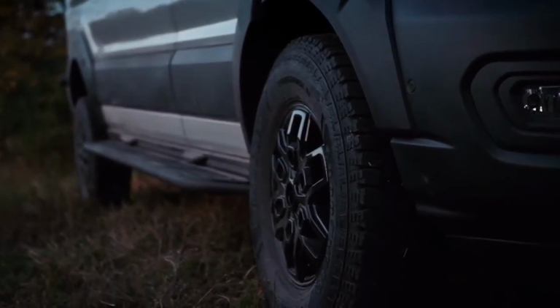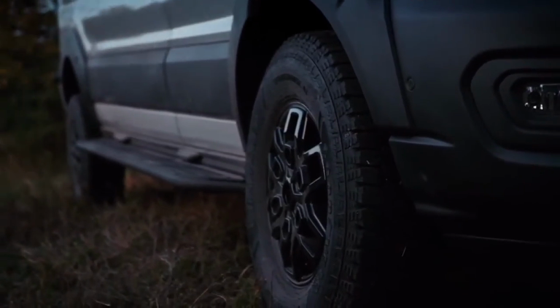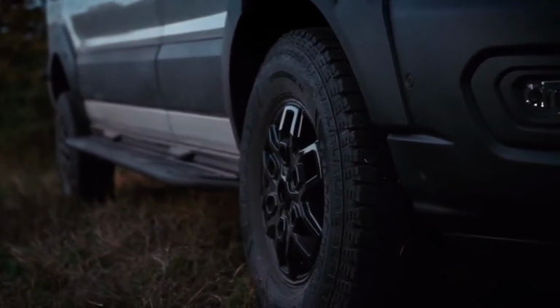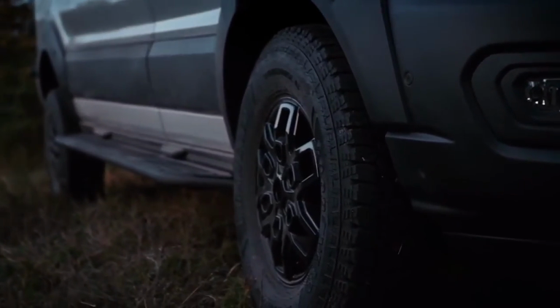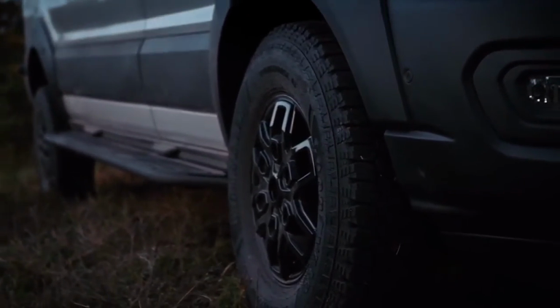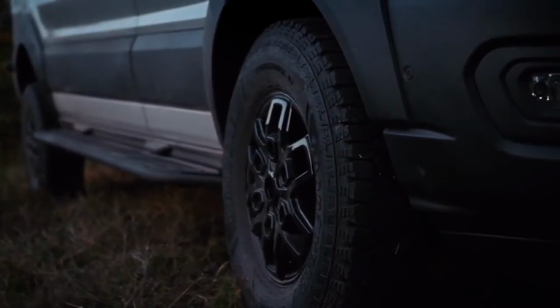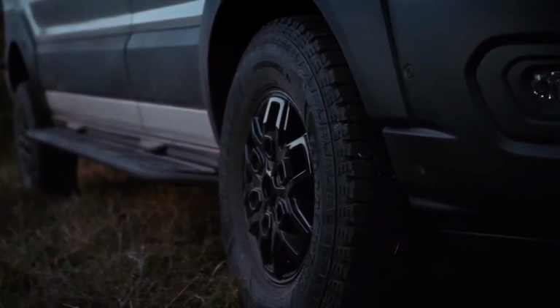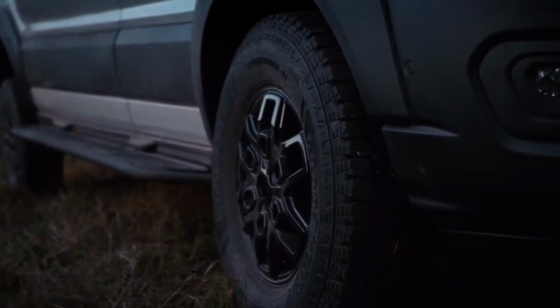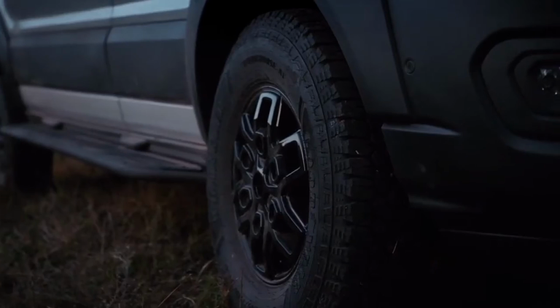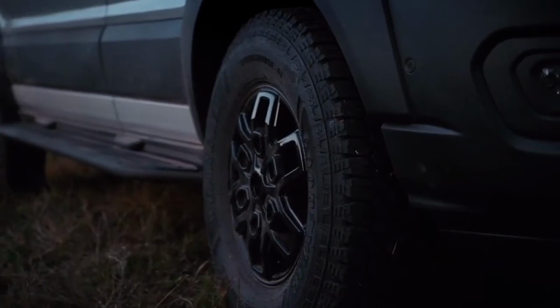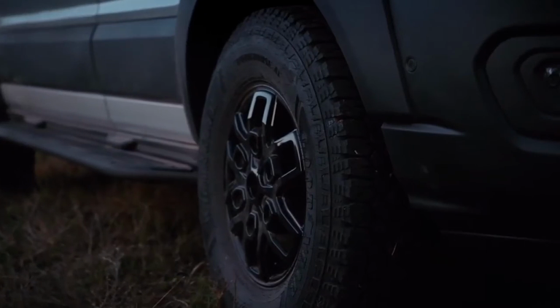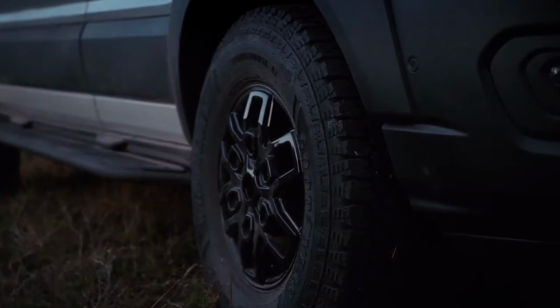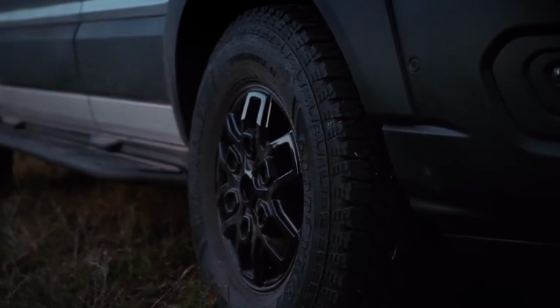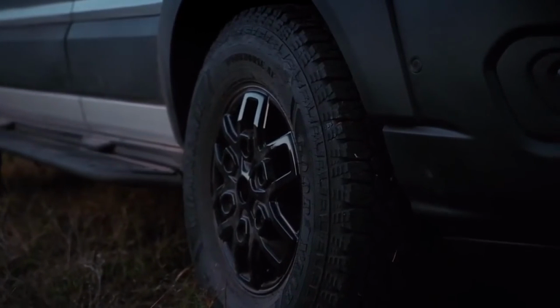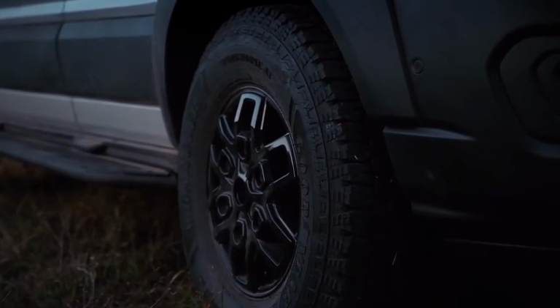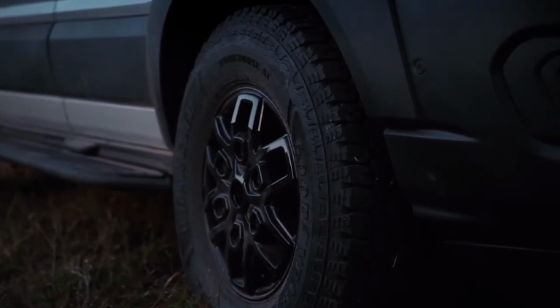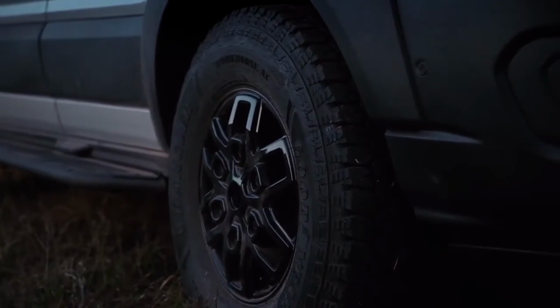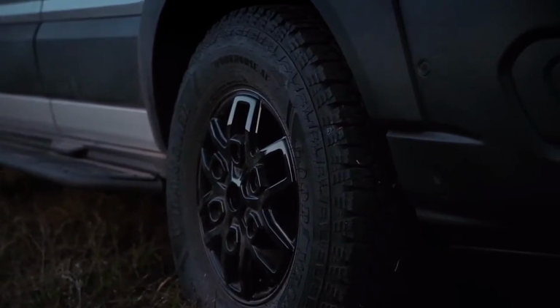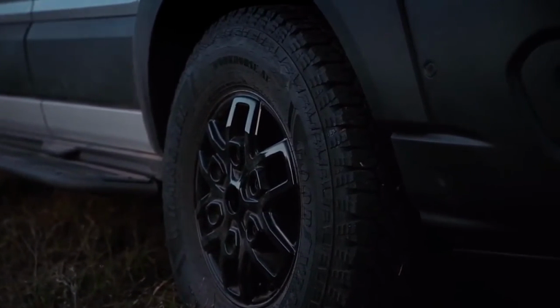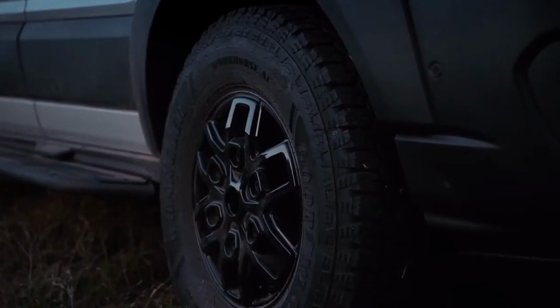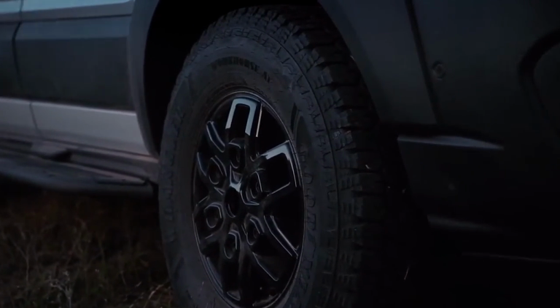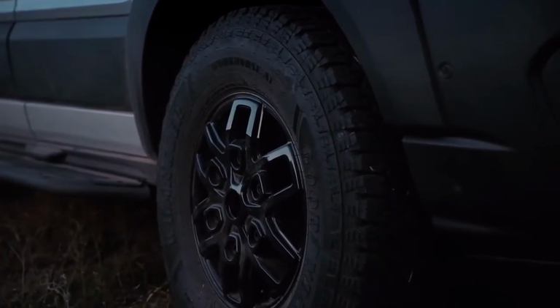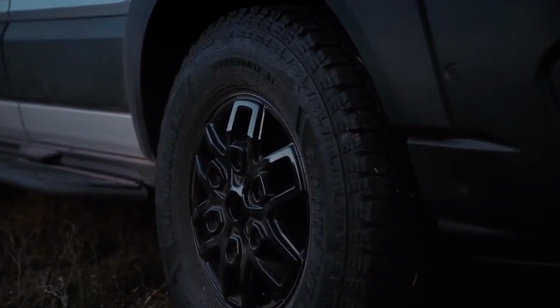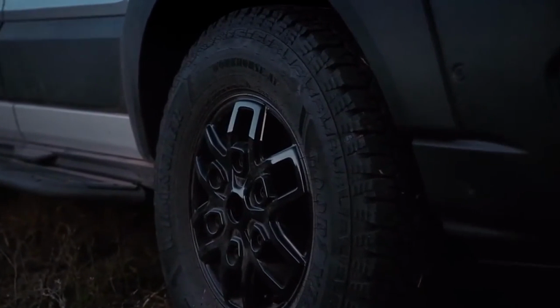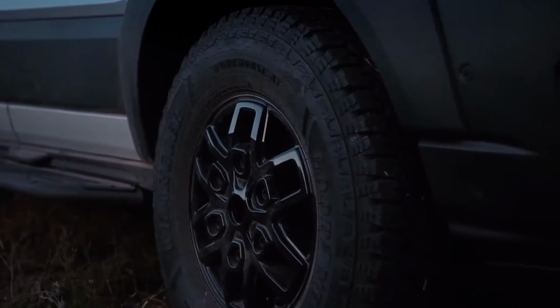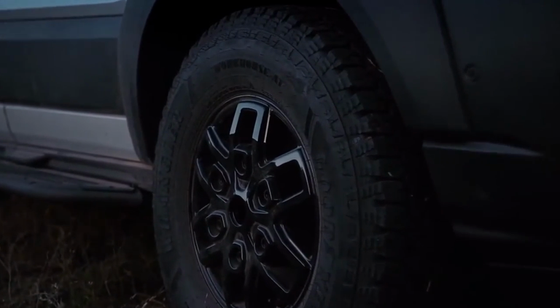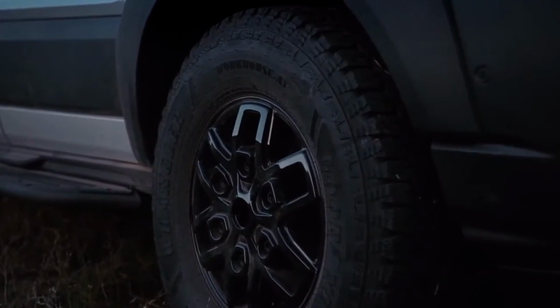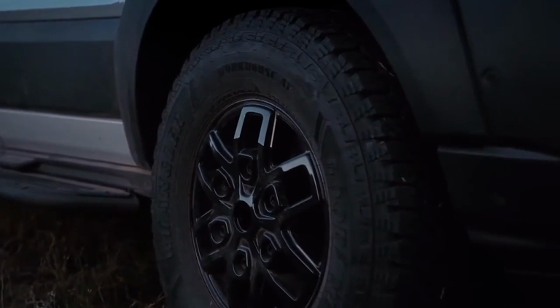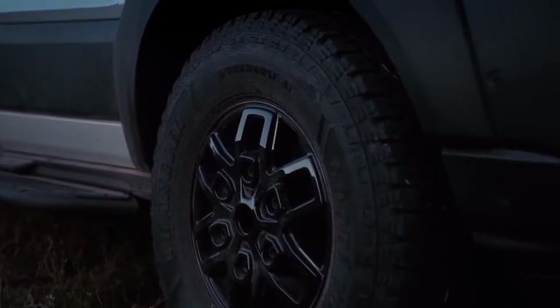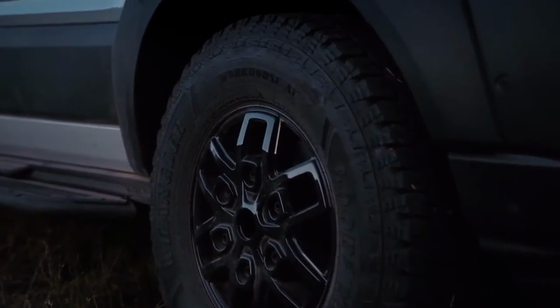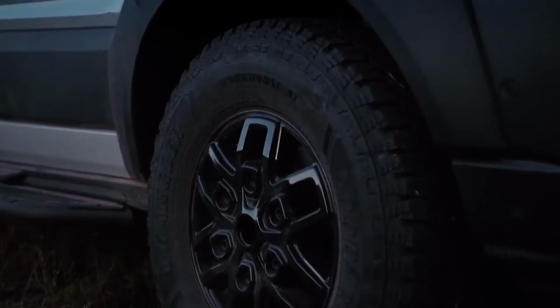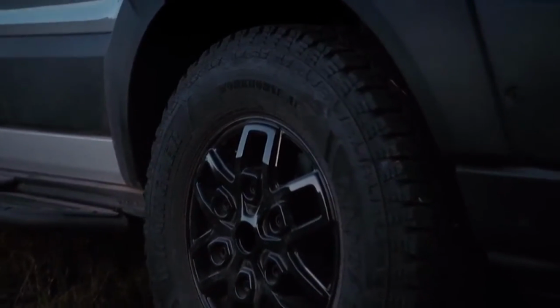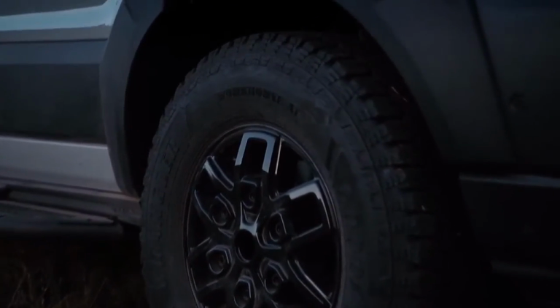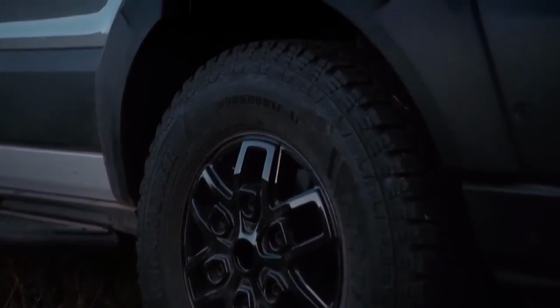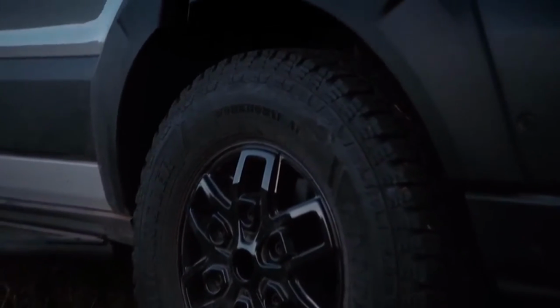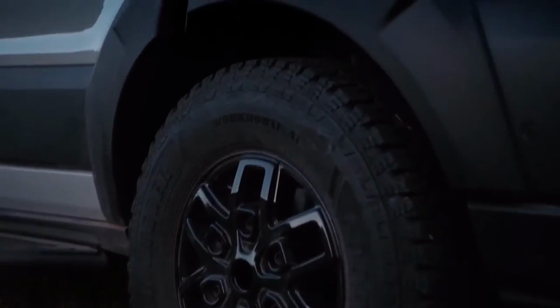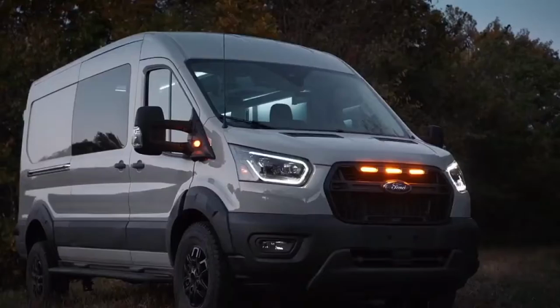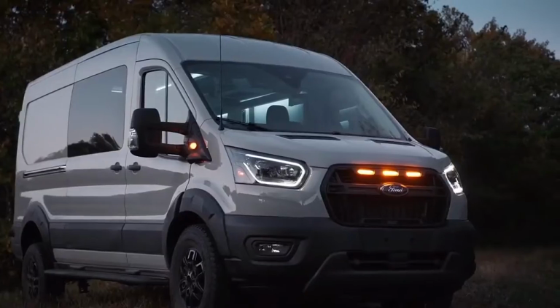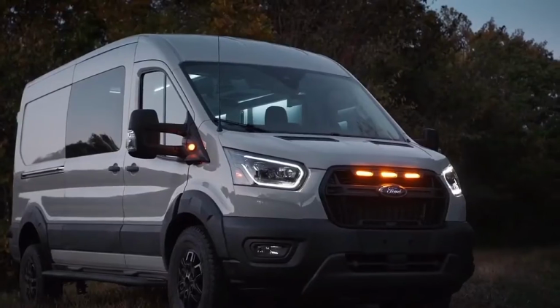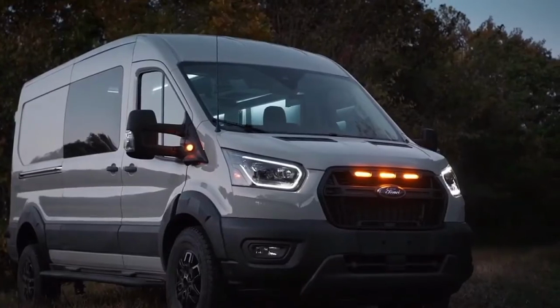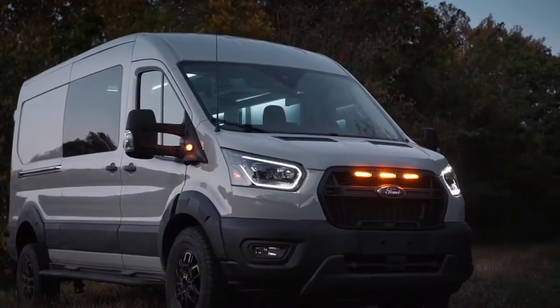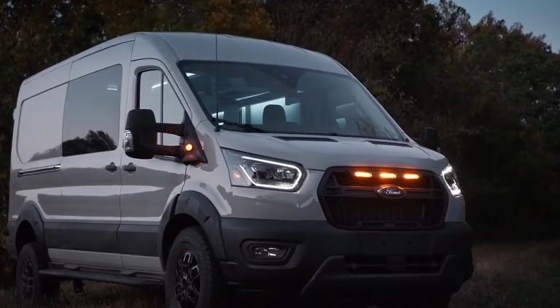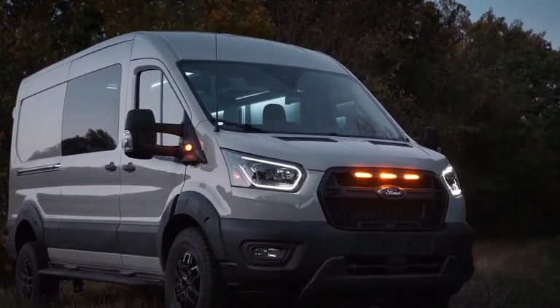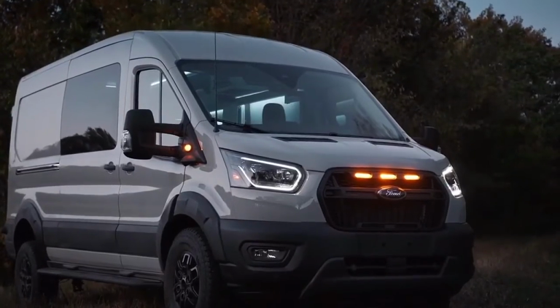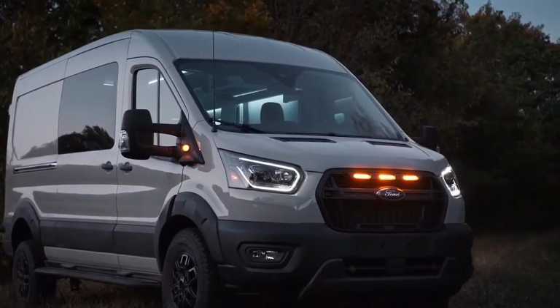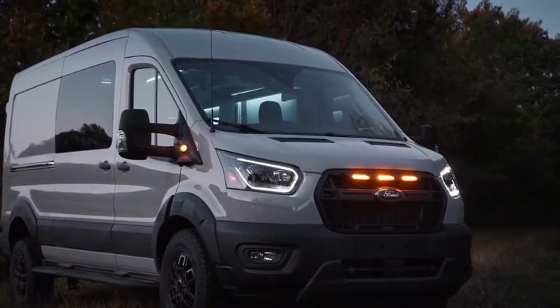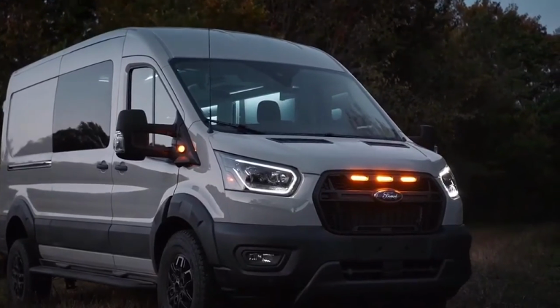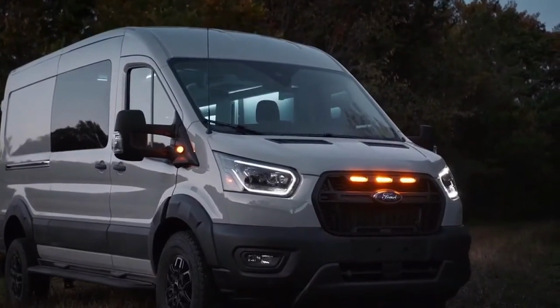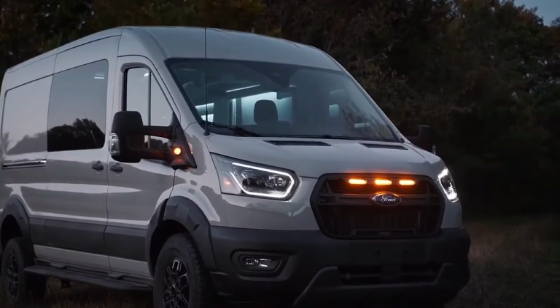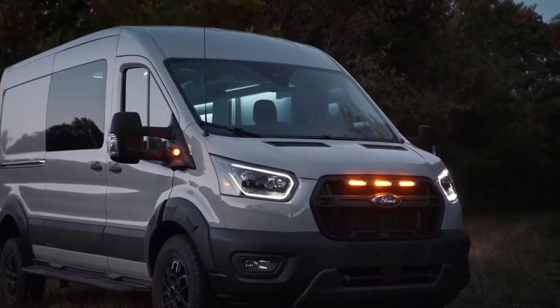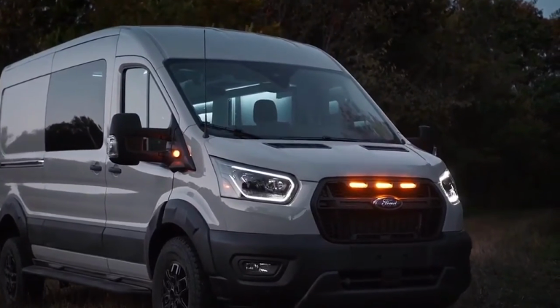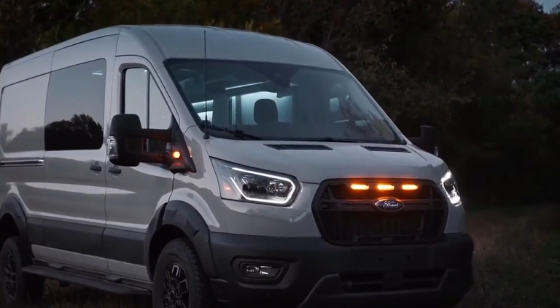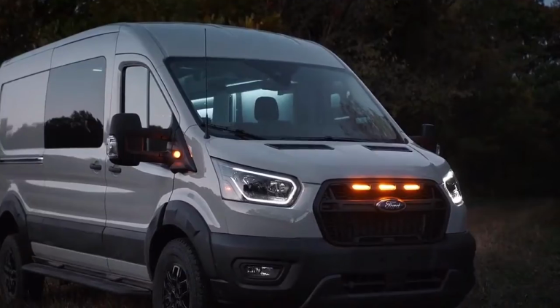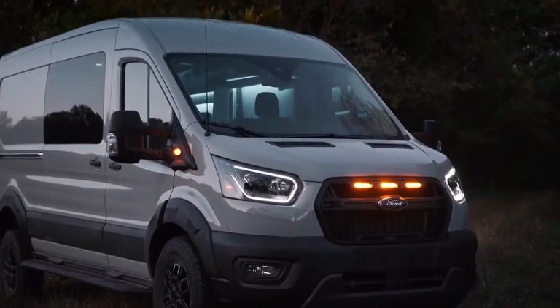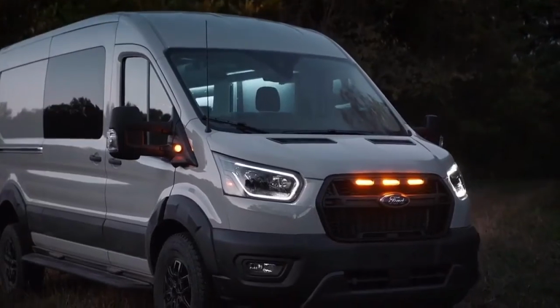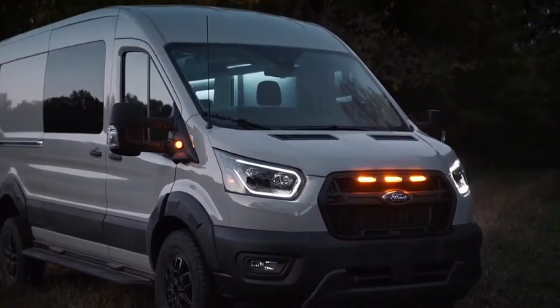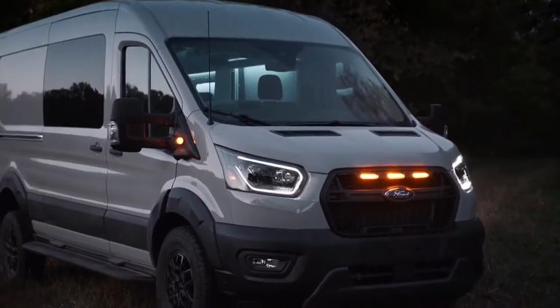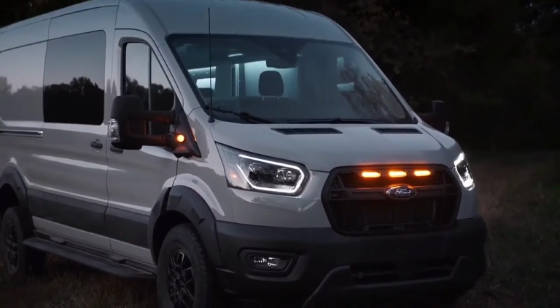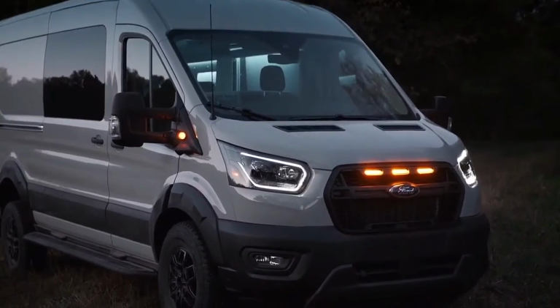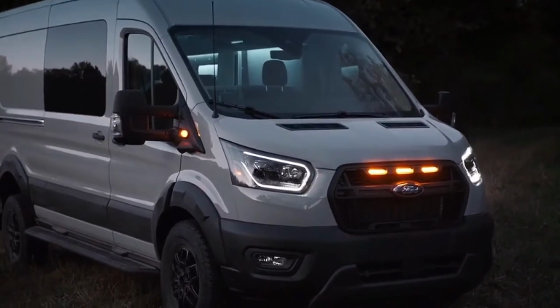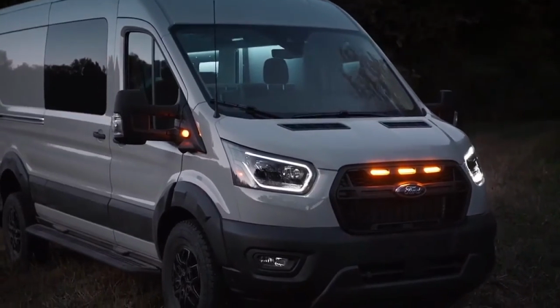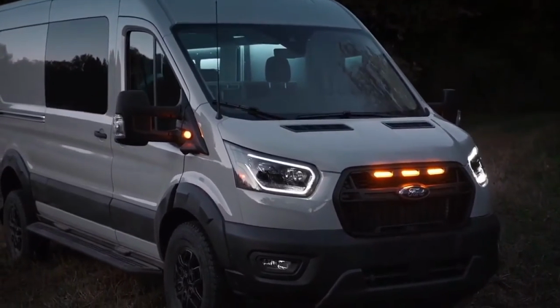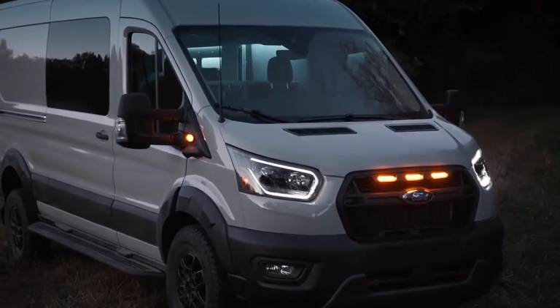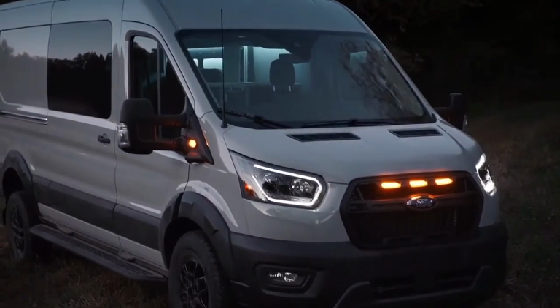It also features a new trail-specific skid plate, wider wheel arches, splash guards, and side steps that resemble rock sliders.